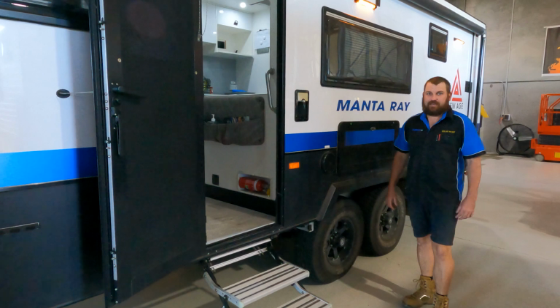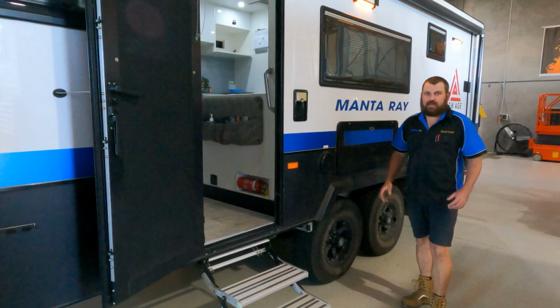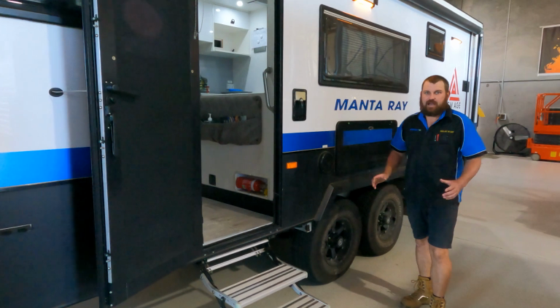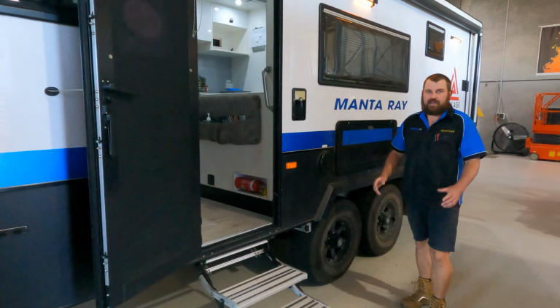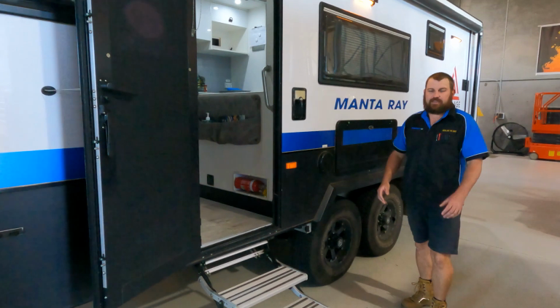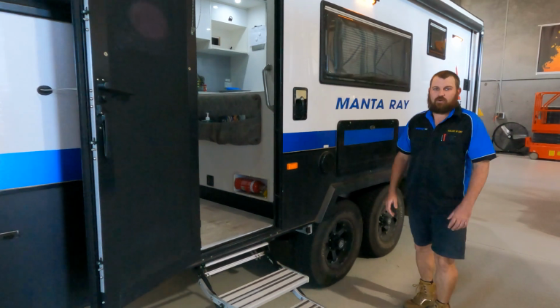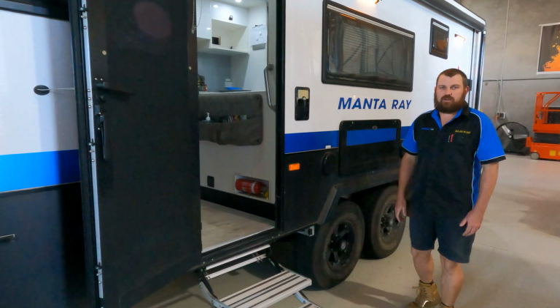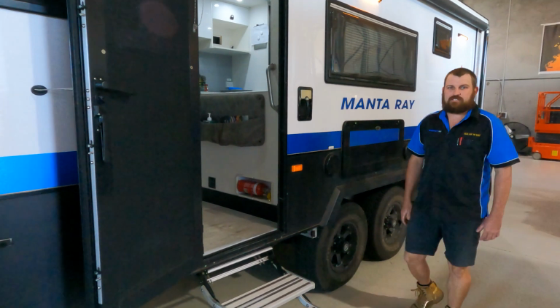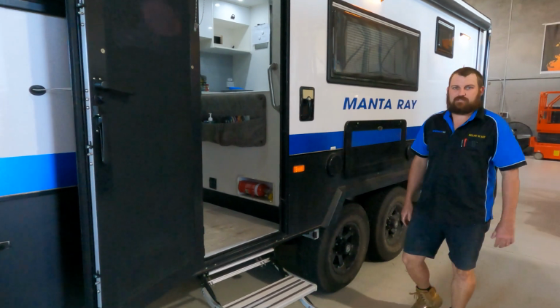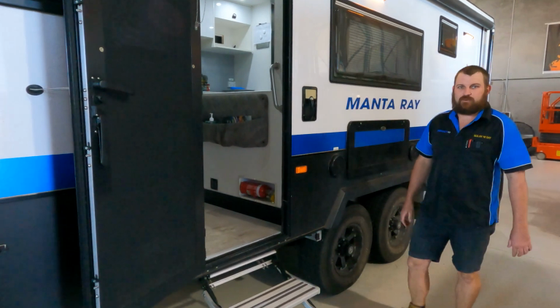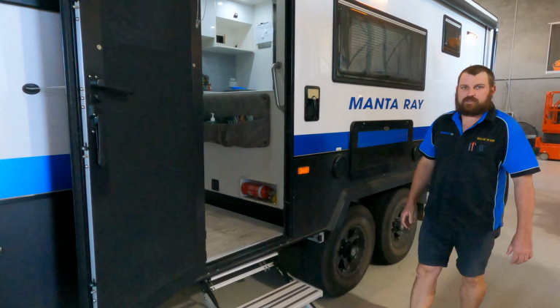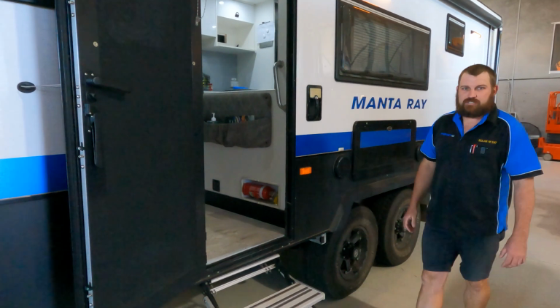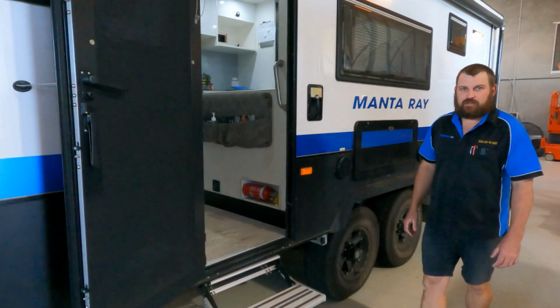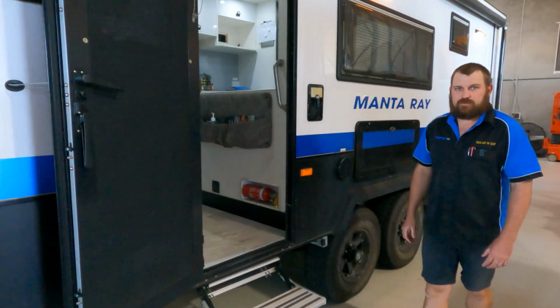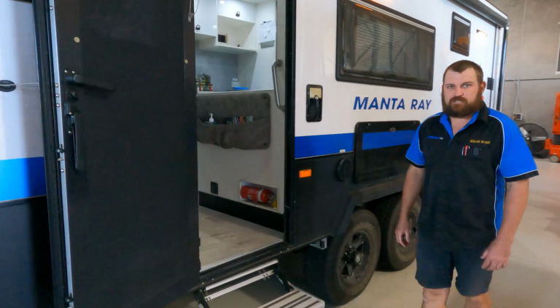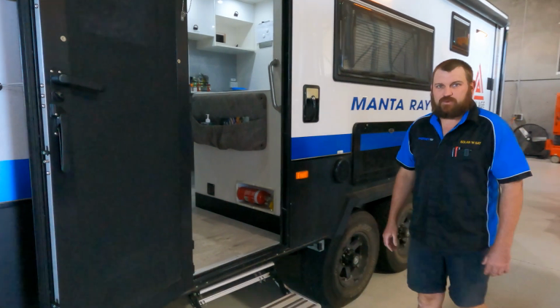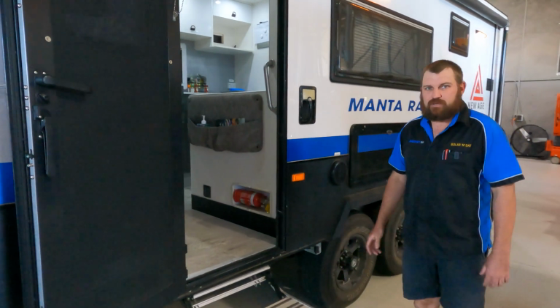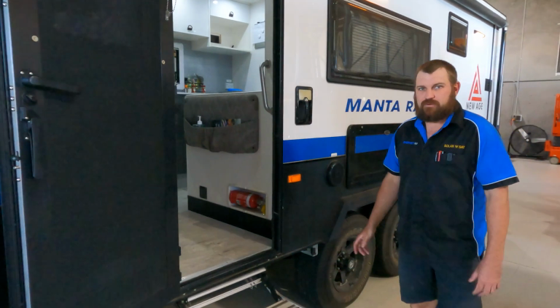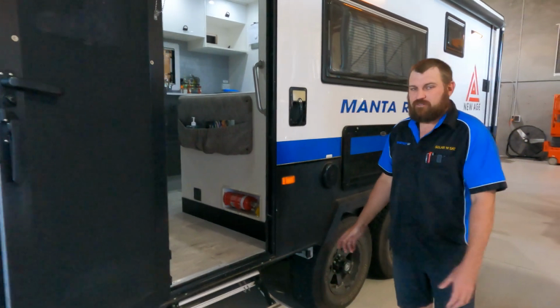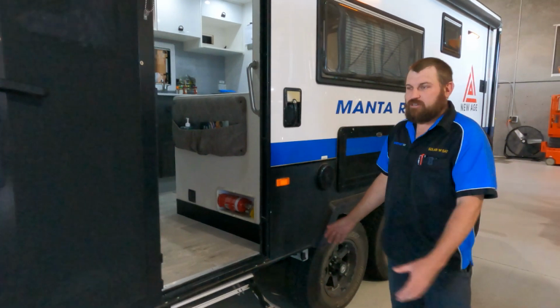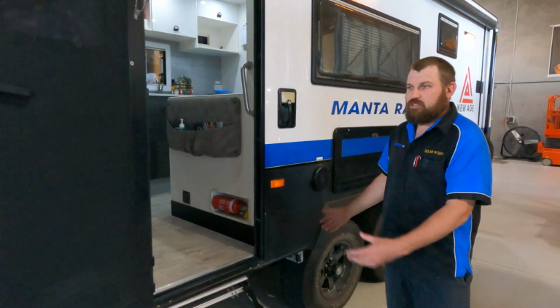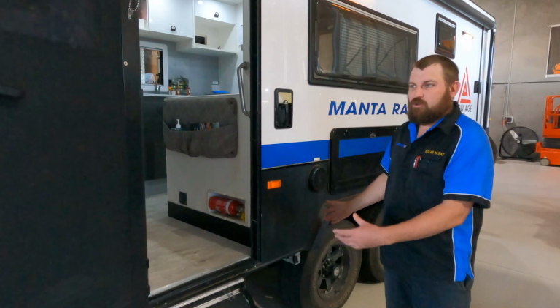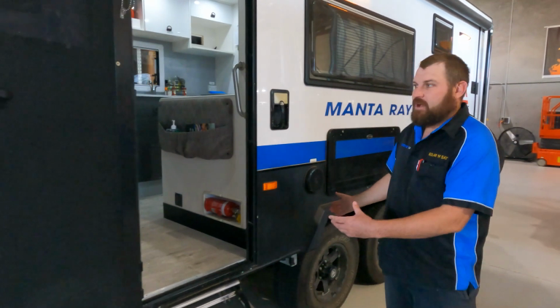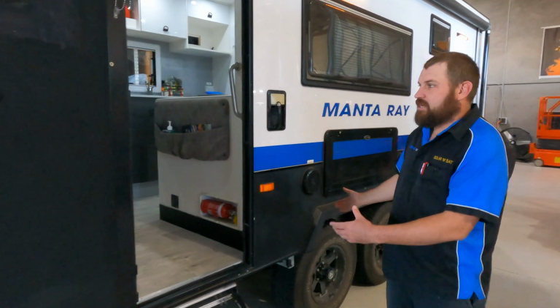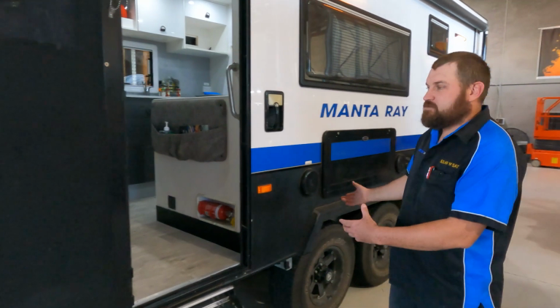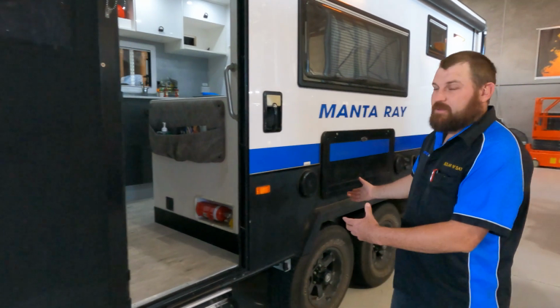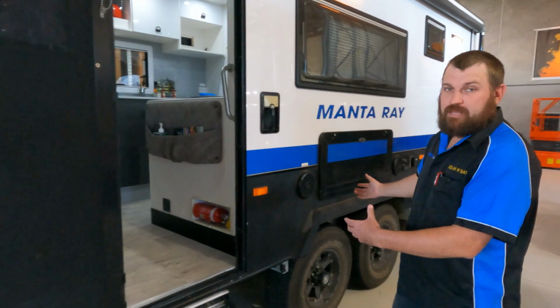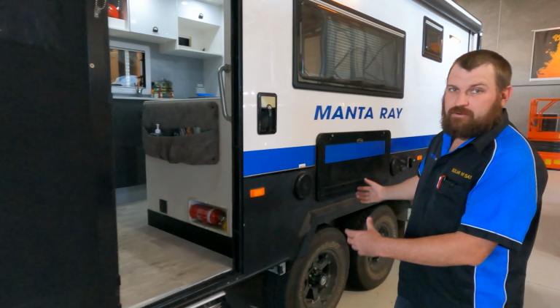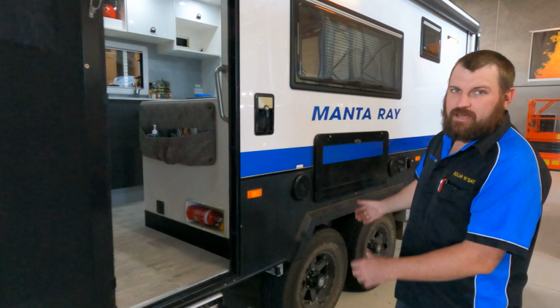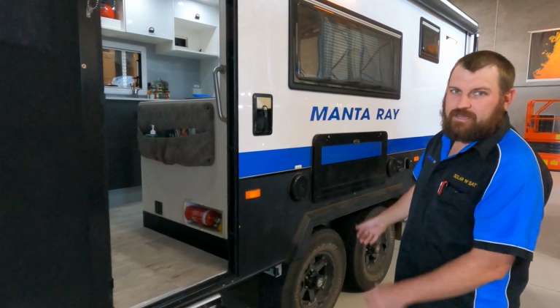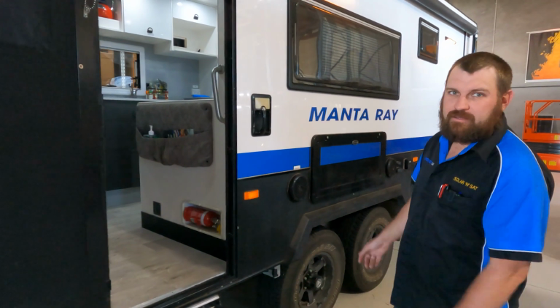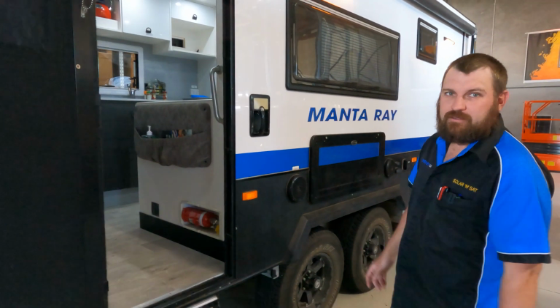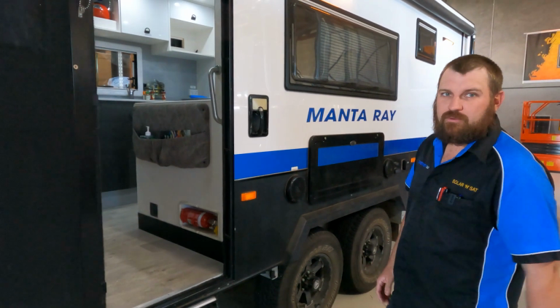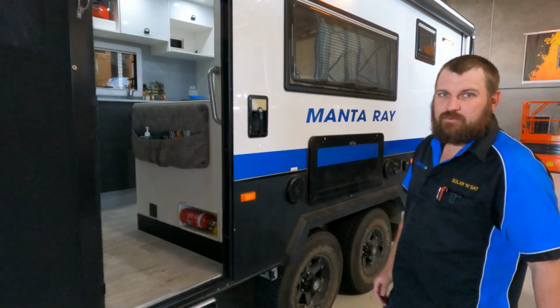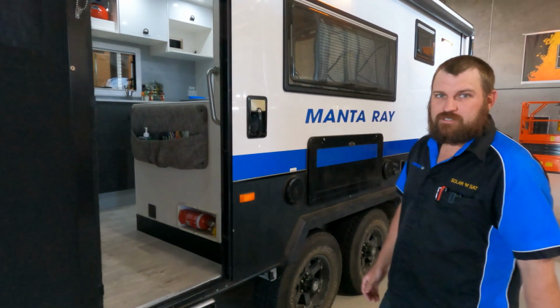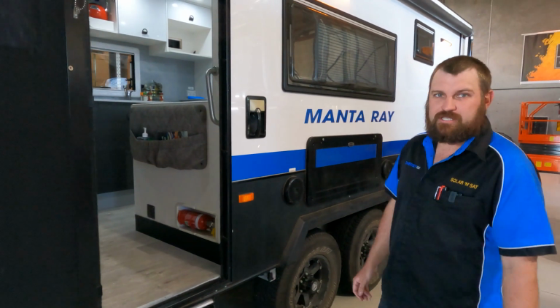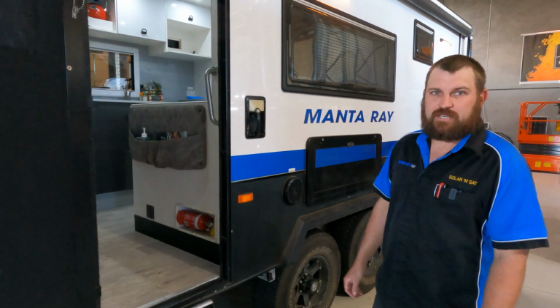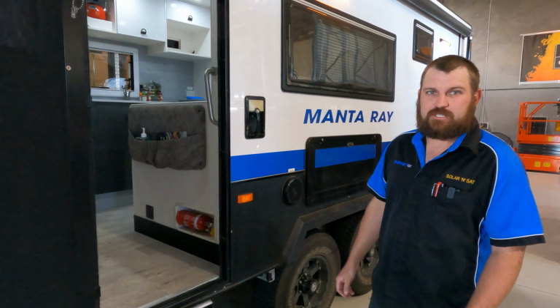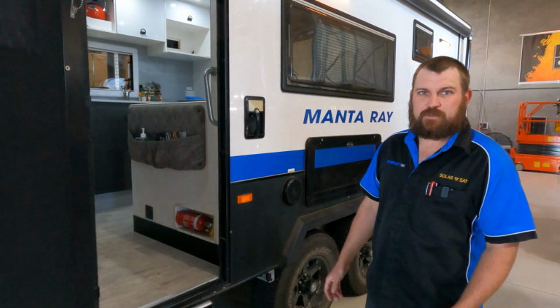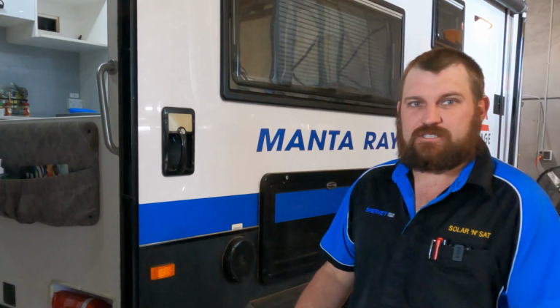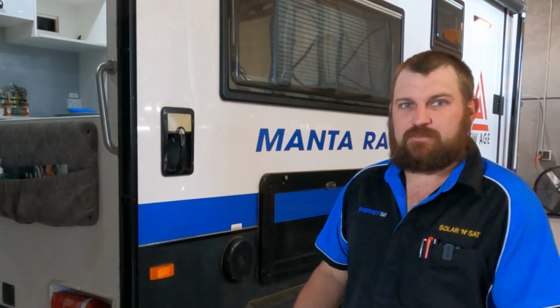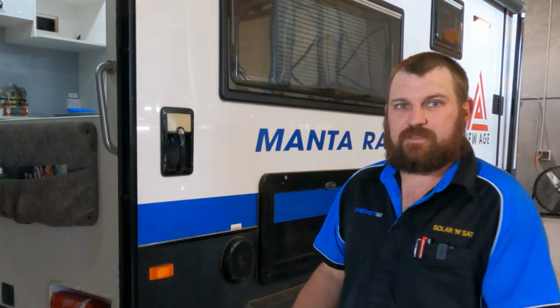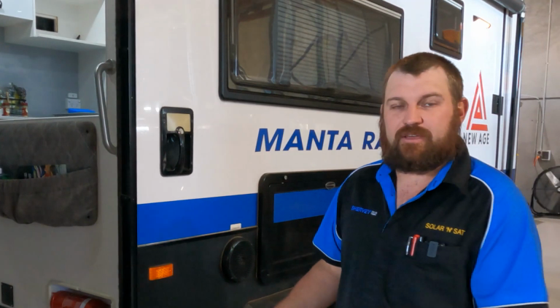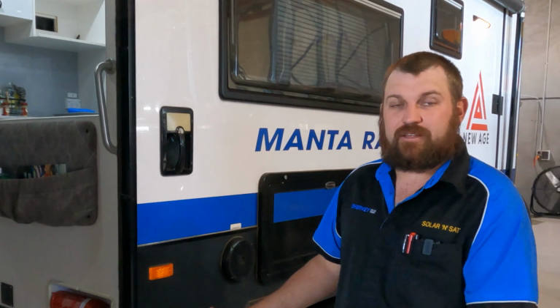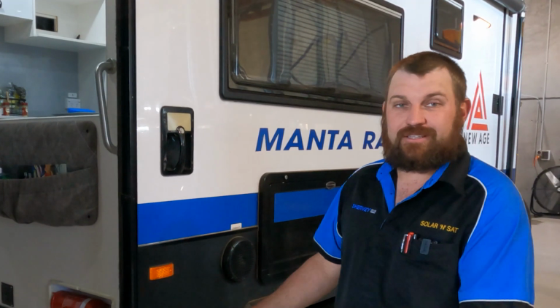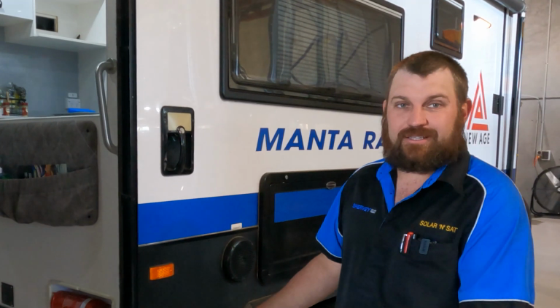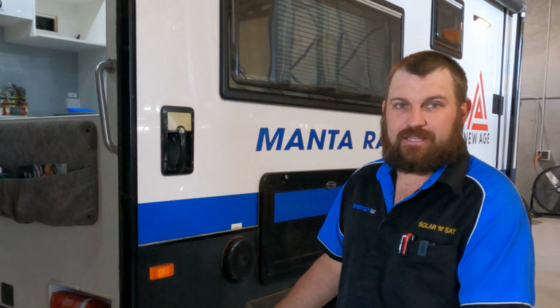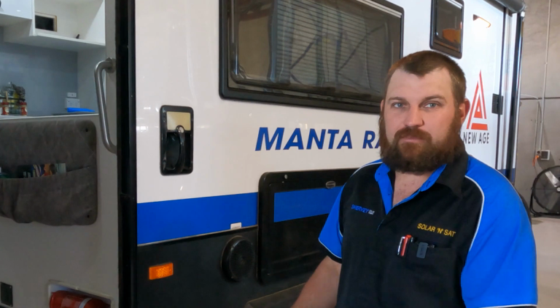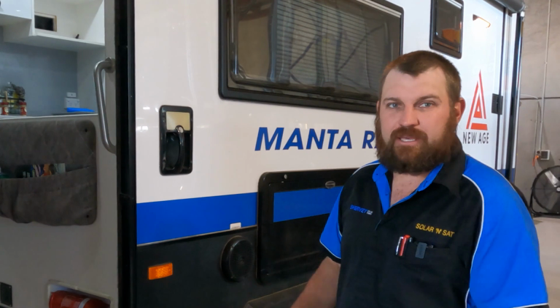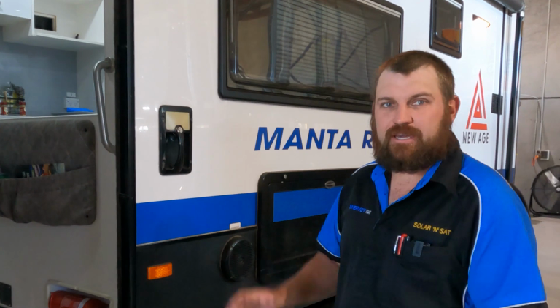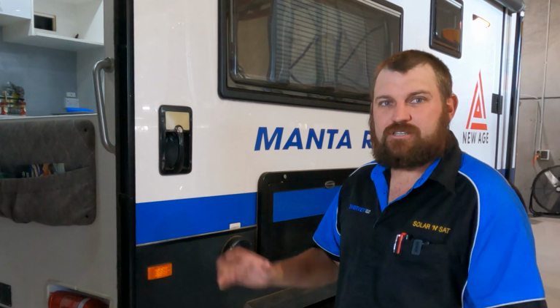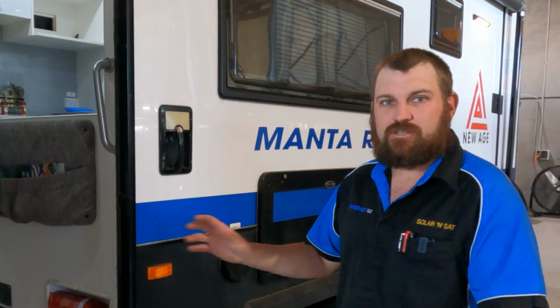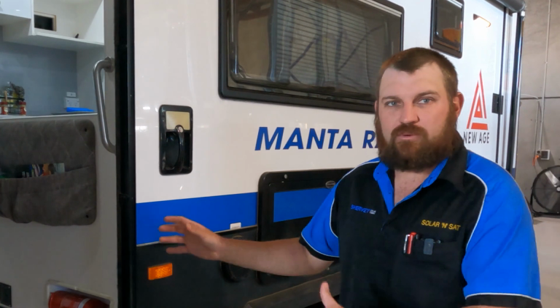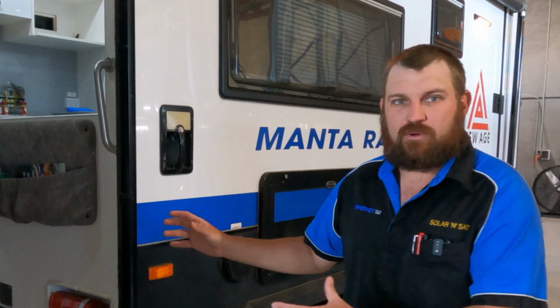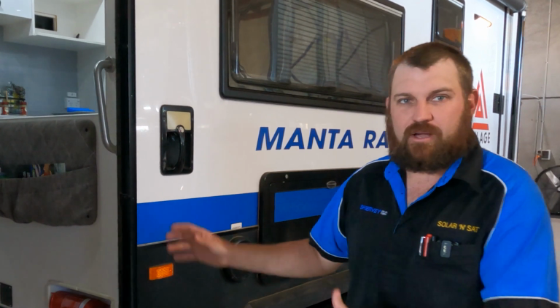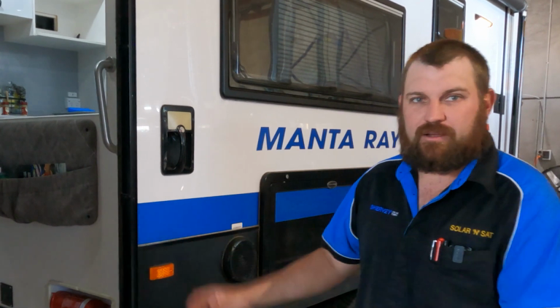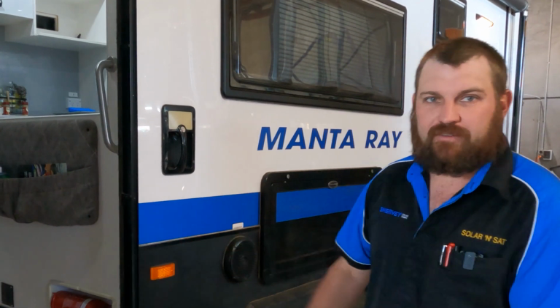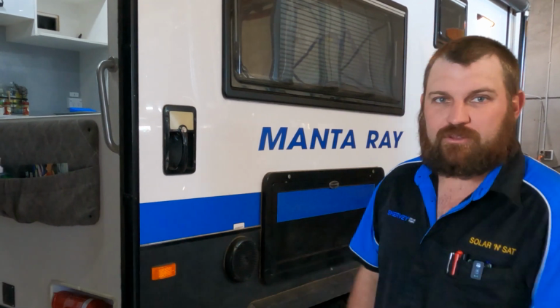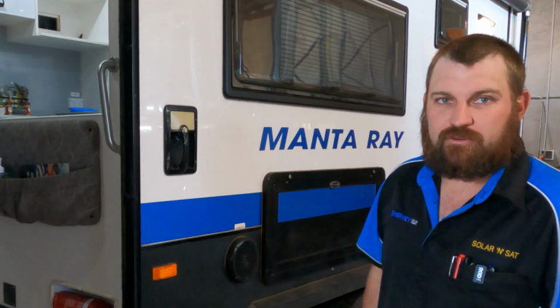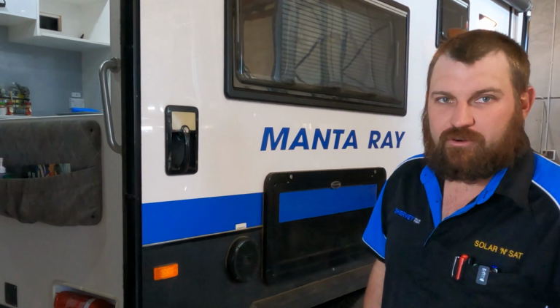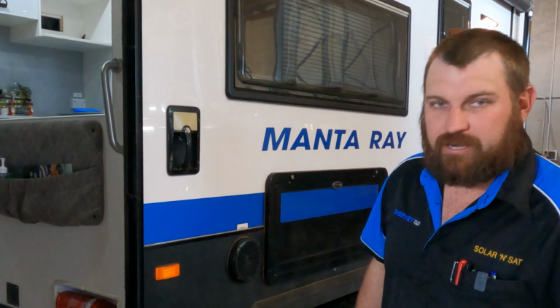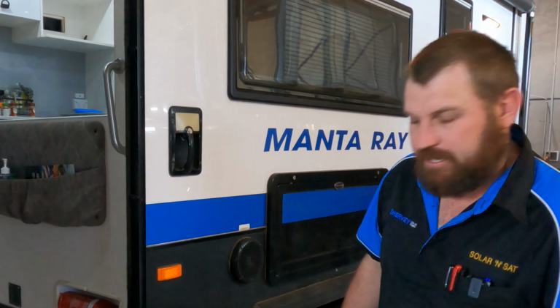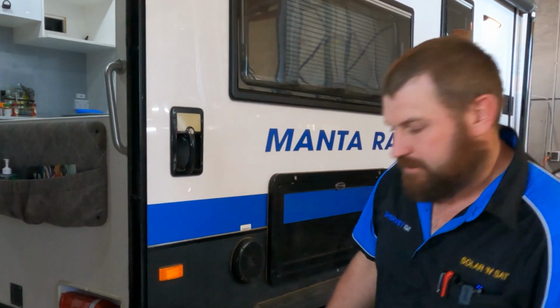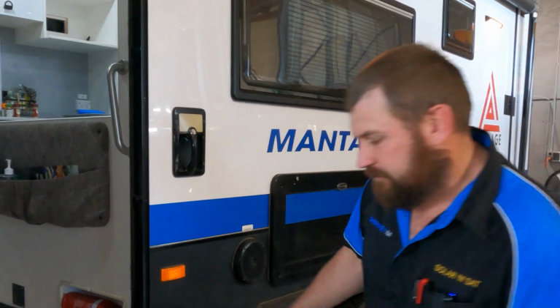Hey guys, in the workshop this week we've got a new age Manta Ray. We've just done a system in there under the club lounge. We'll go and have a look right now.